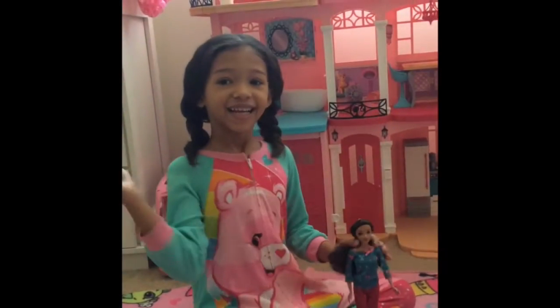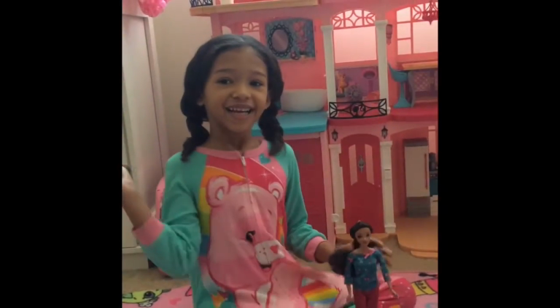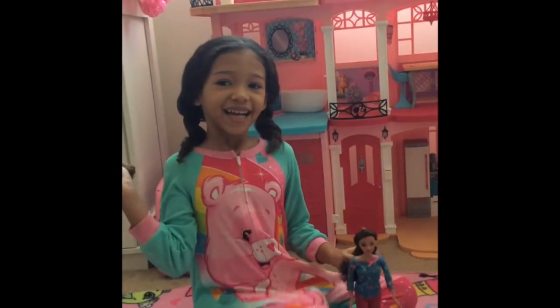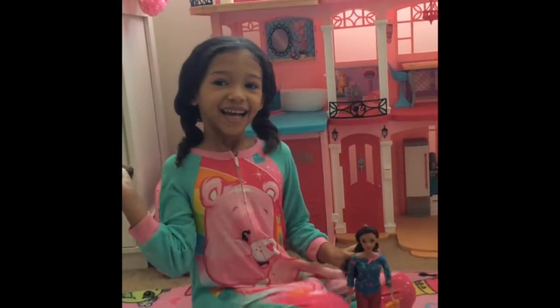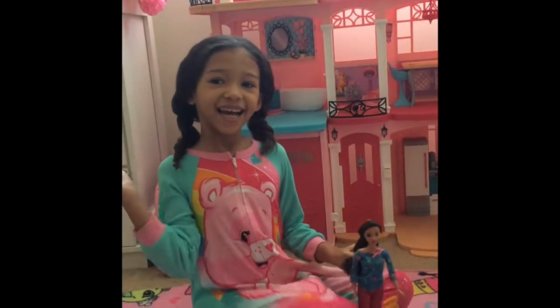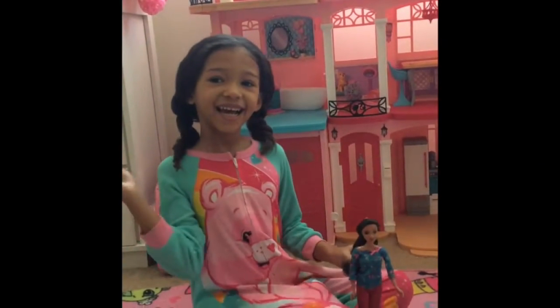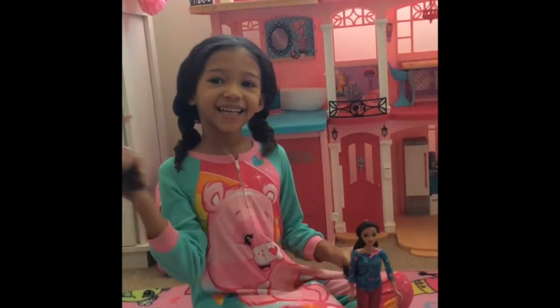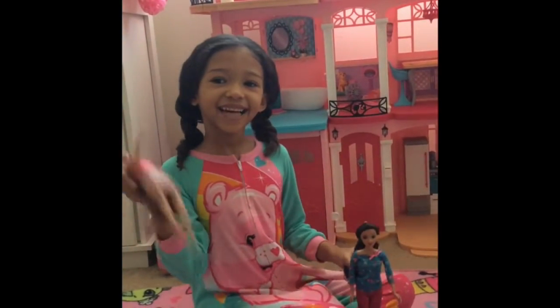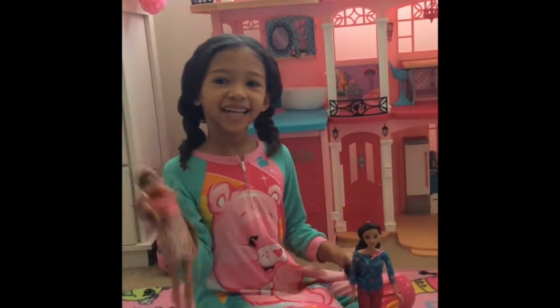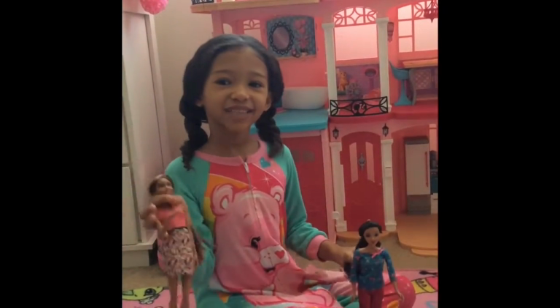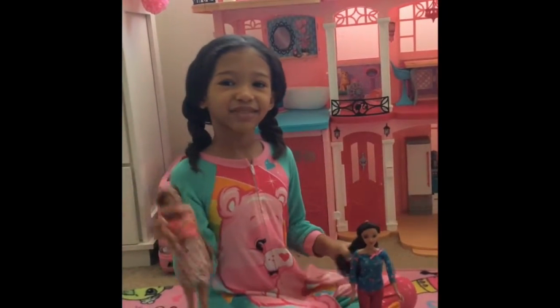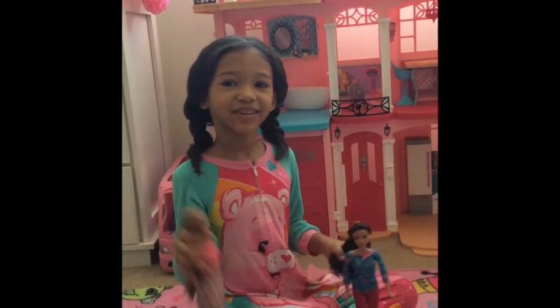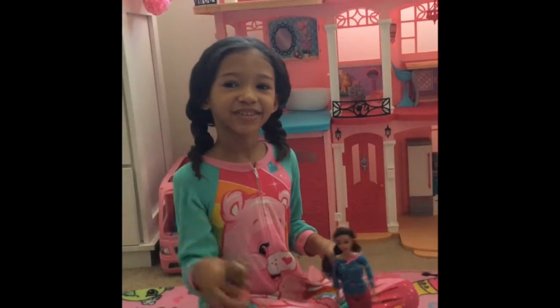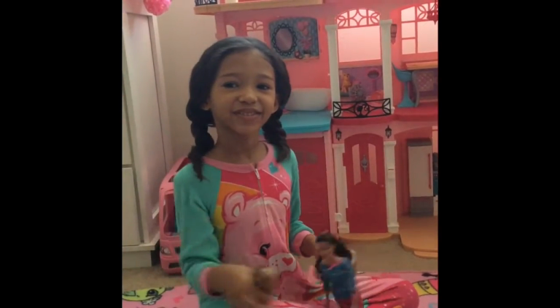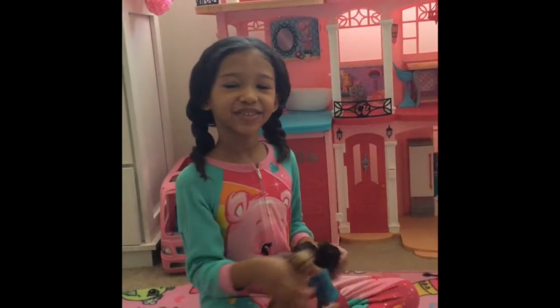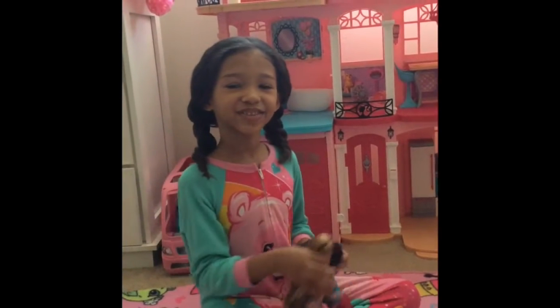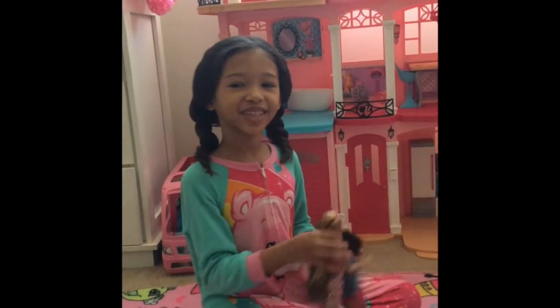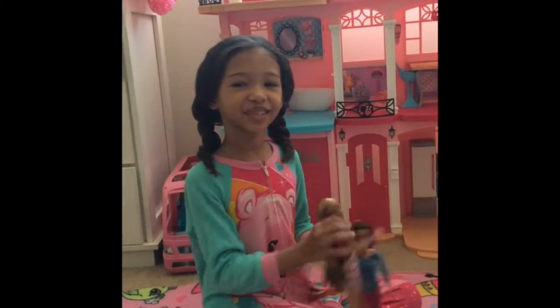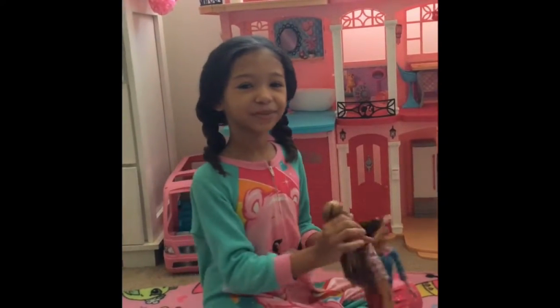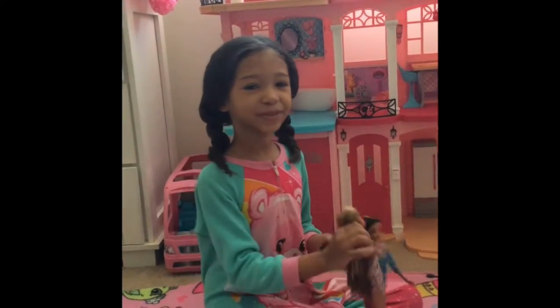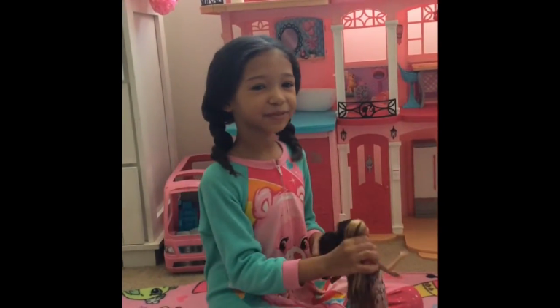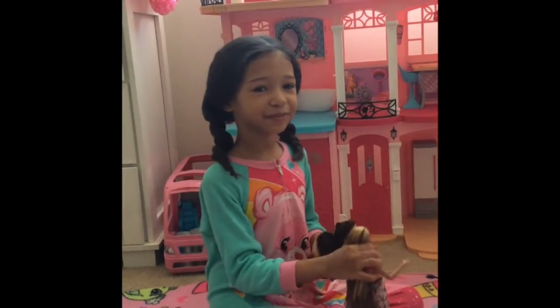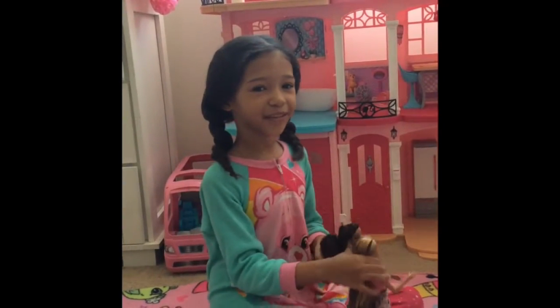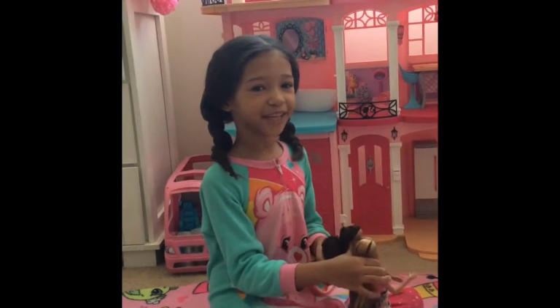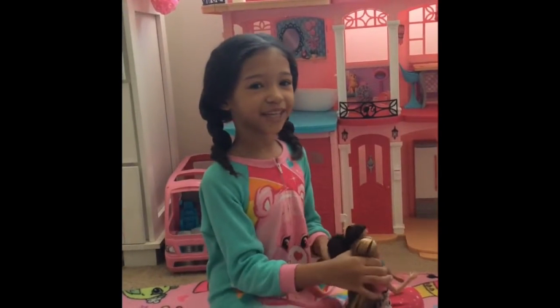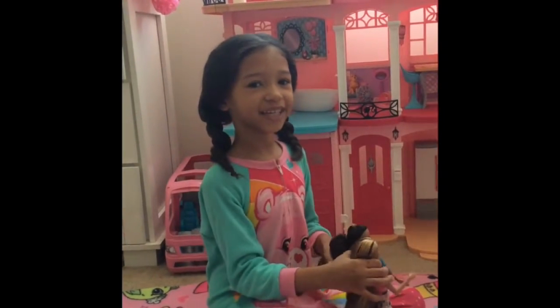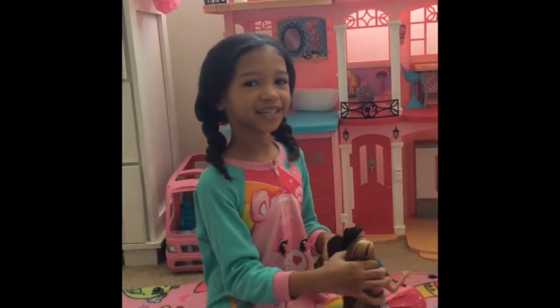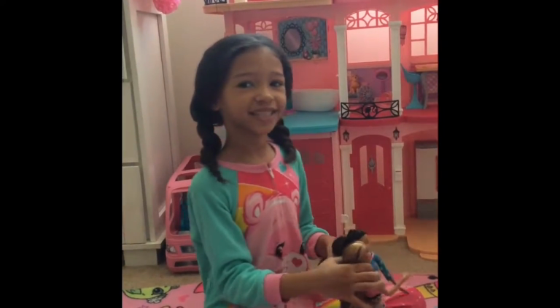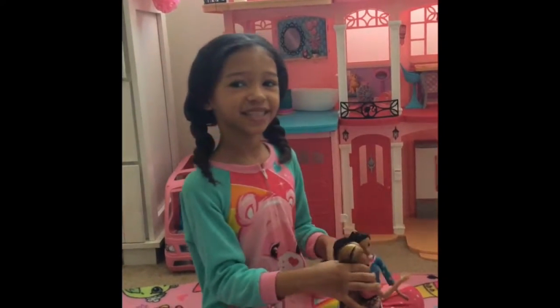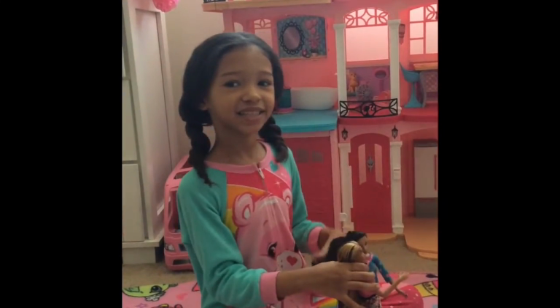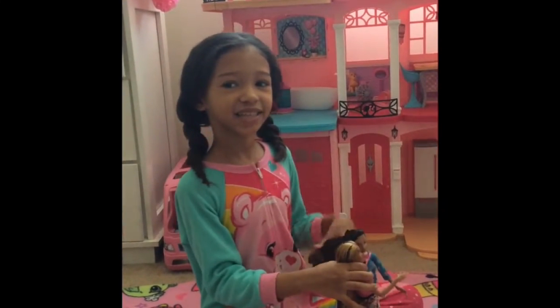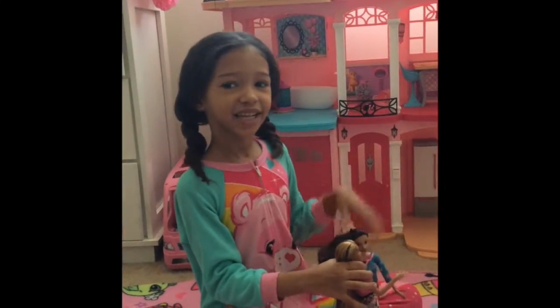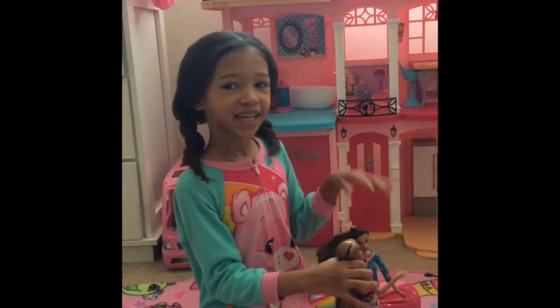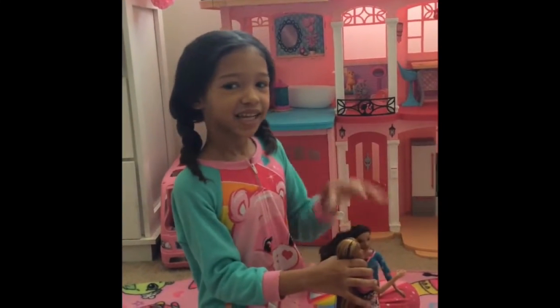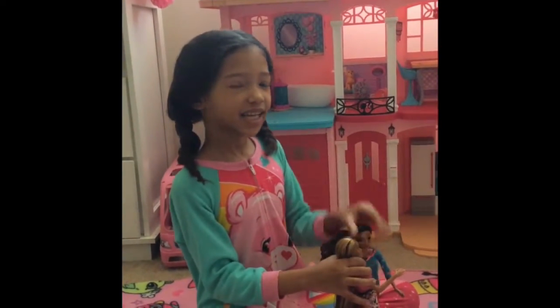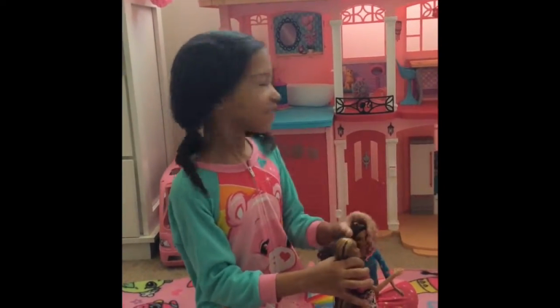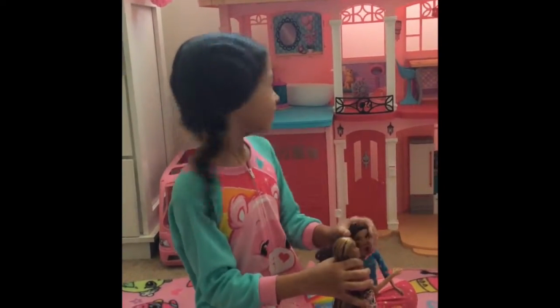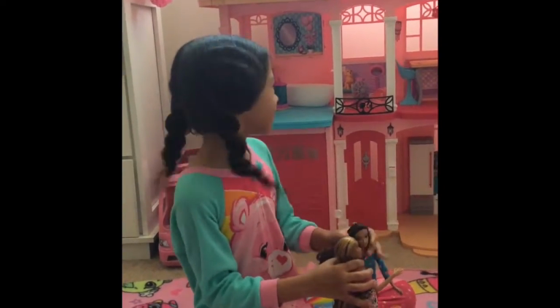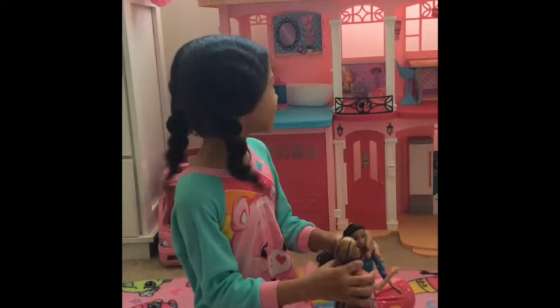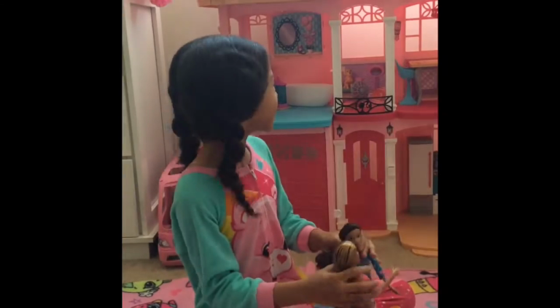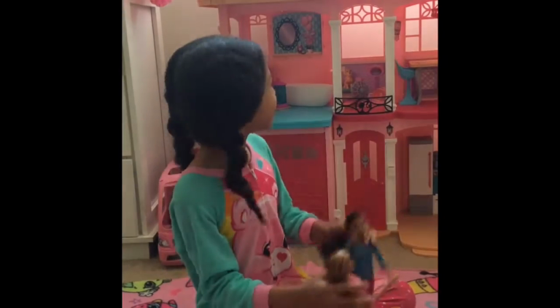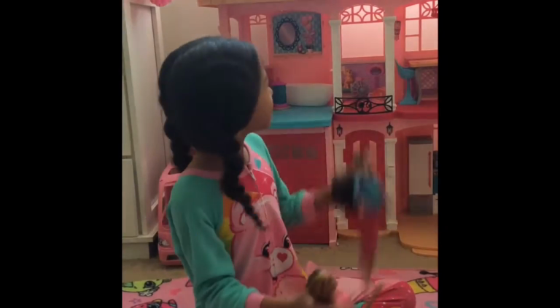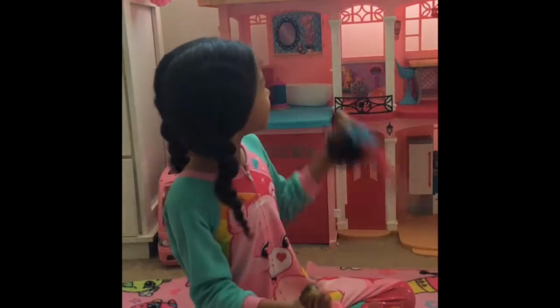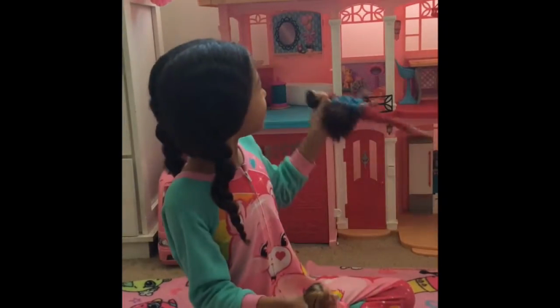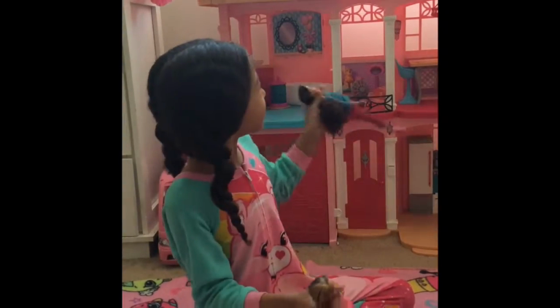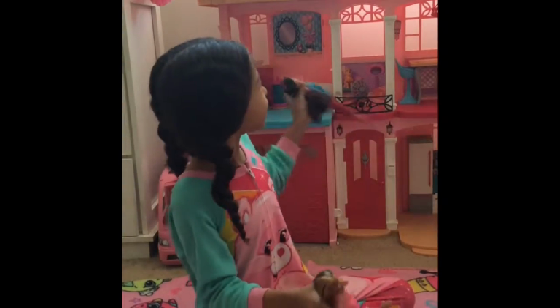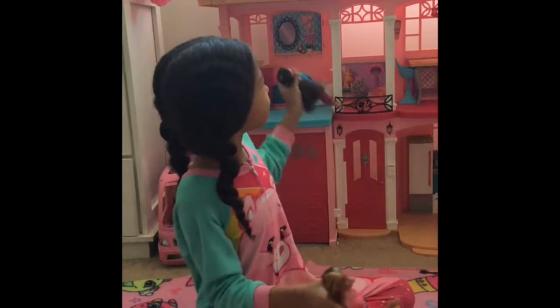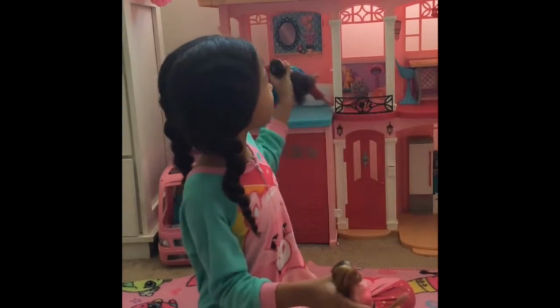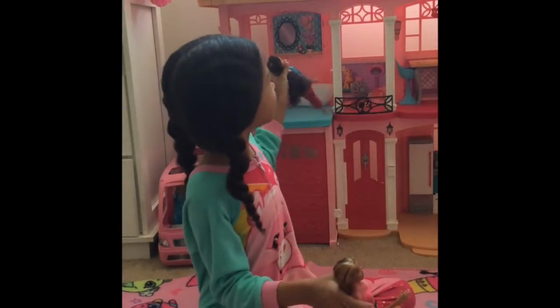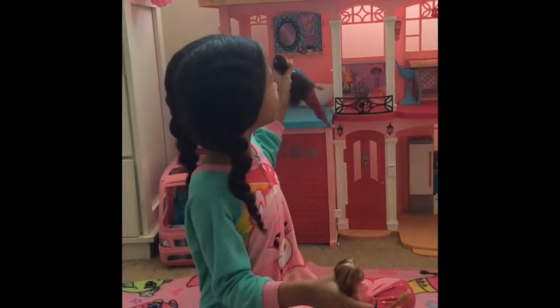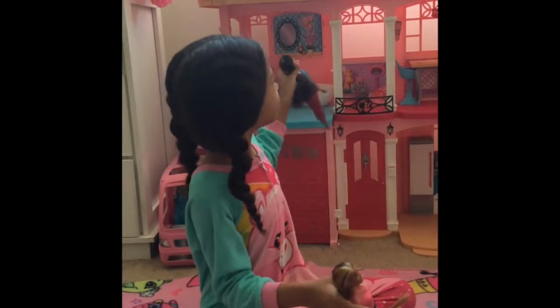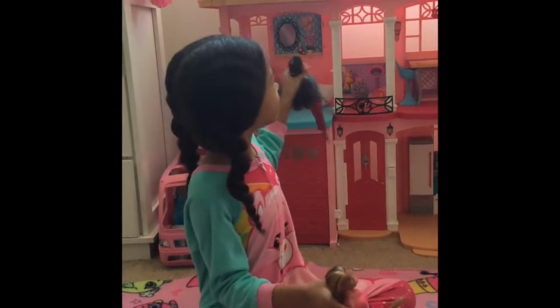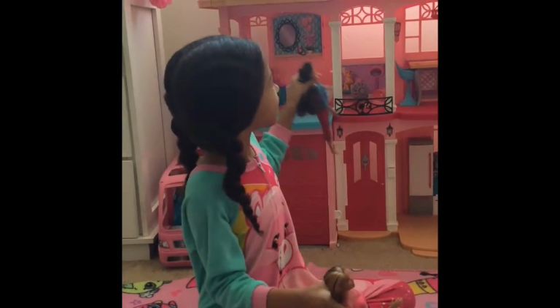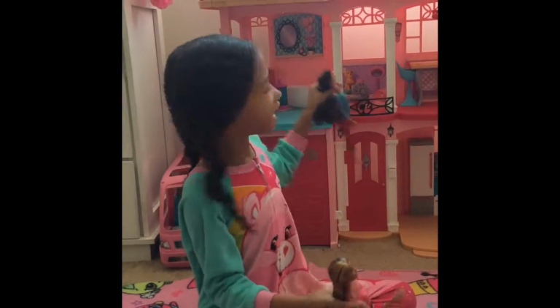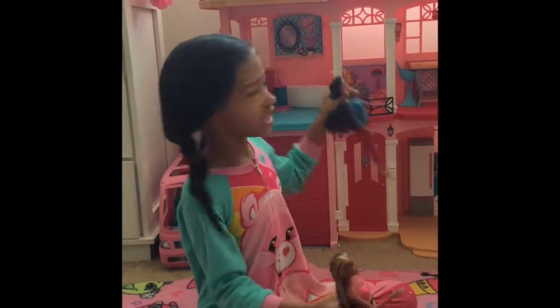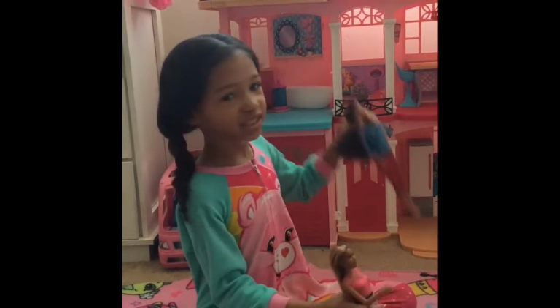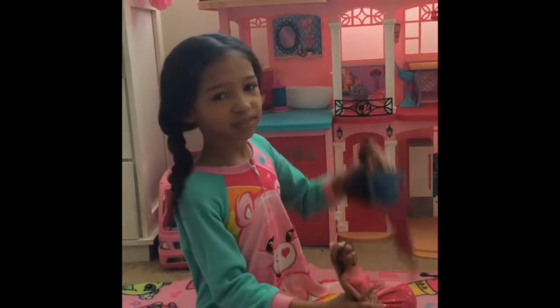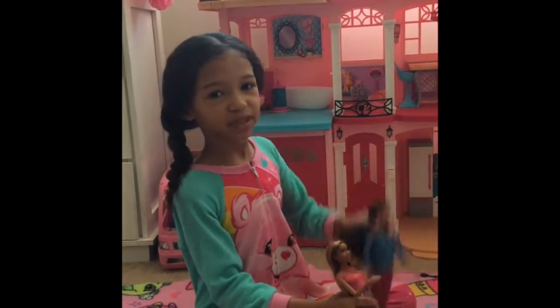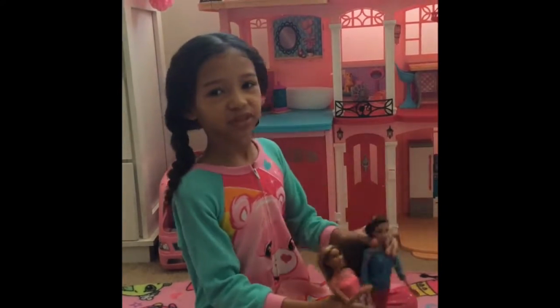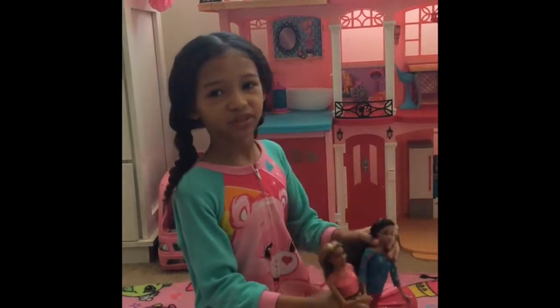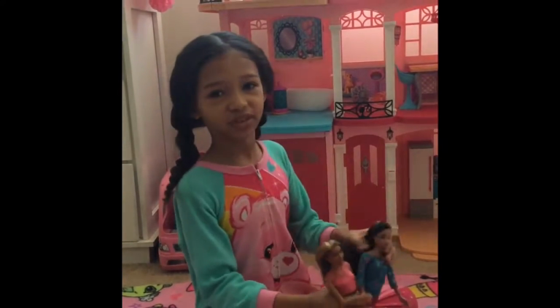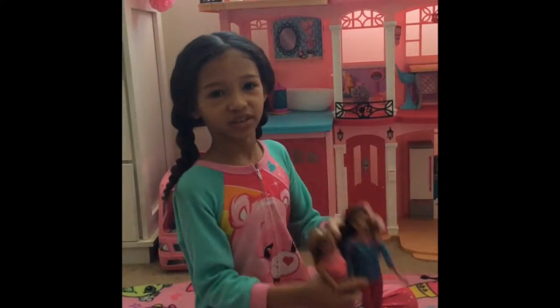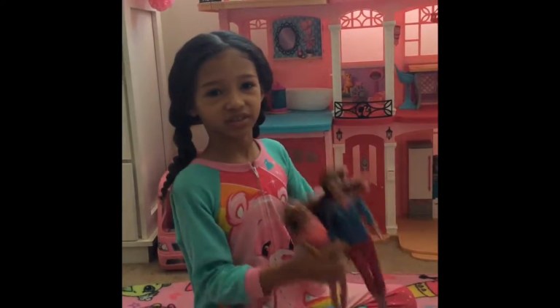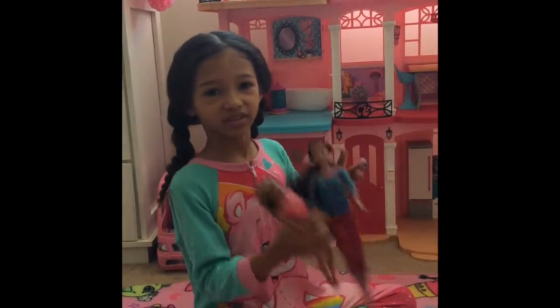Hi guys, welcome to my YouTube page. This is my Barbie Dreamhouse and these are my two dolls.